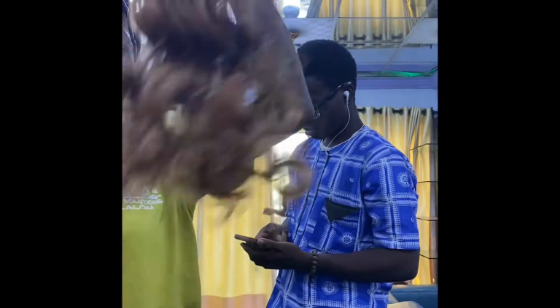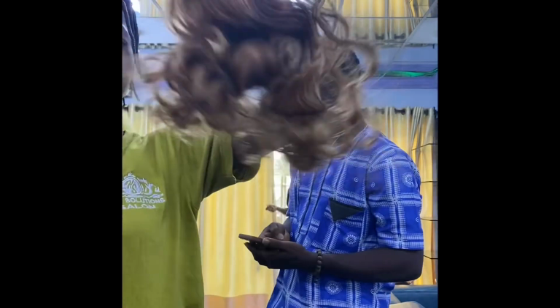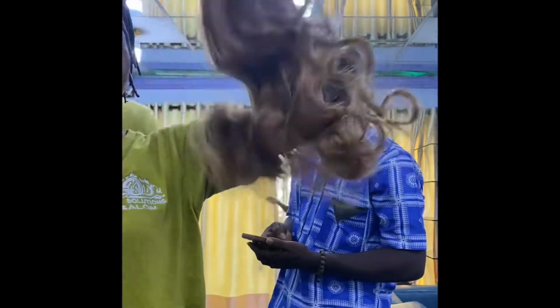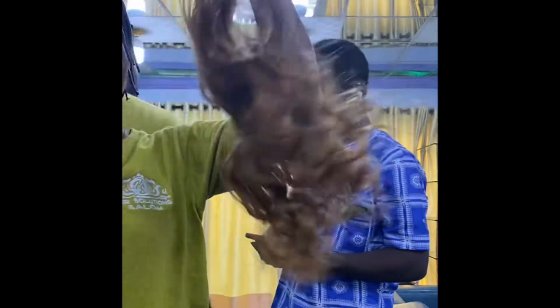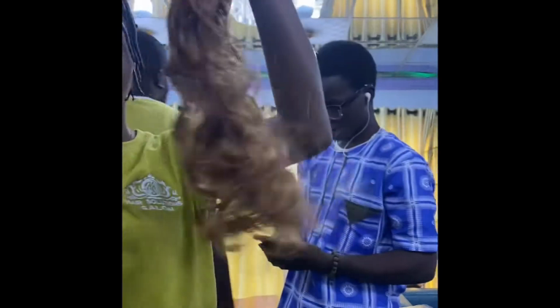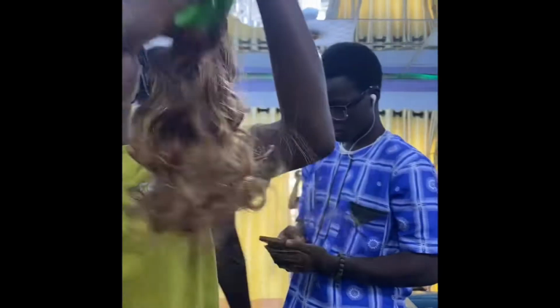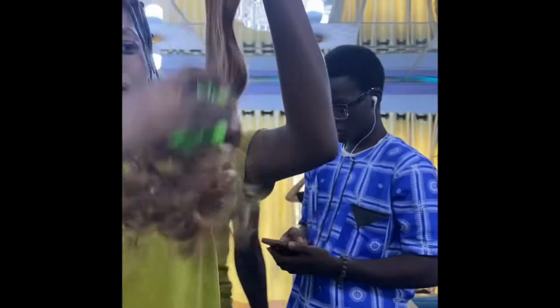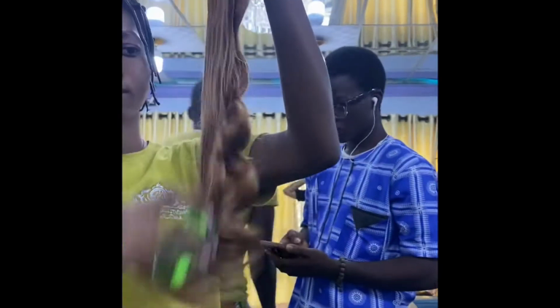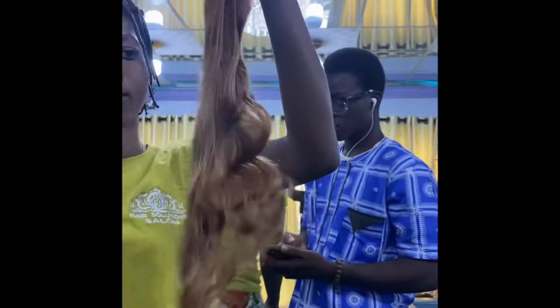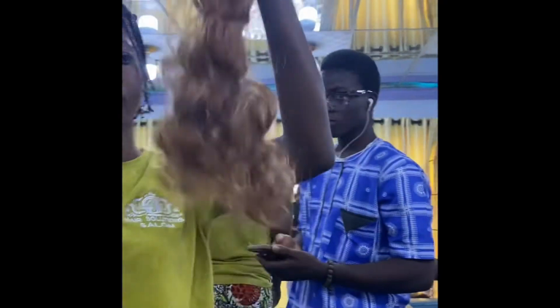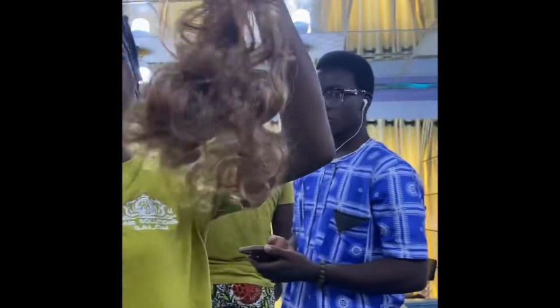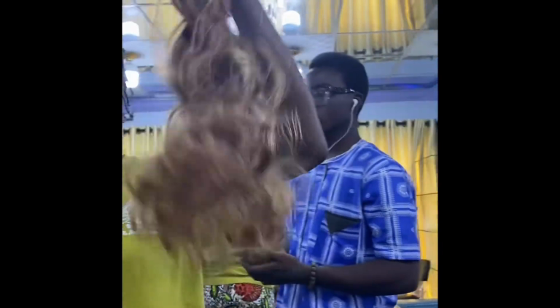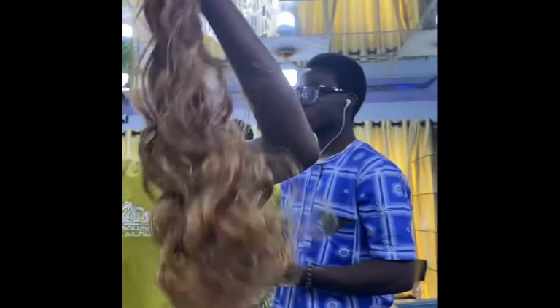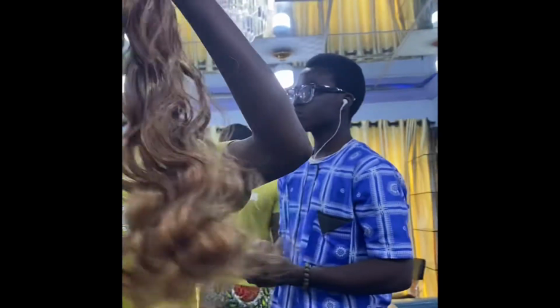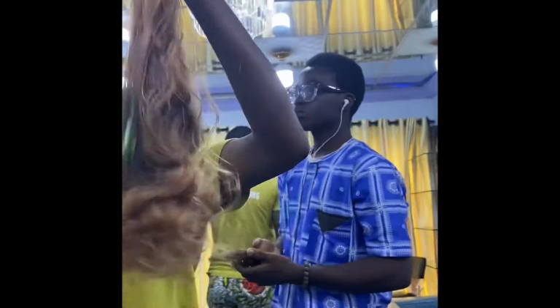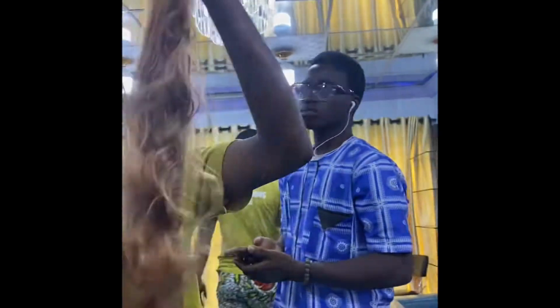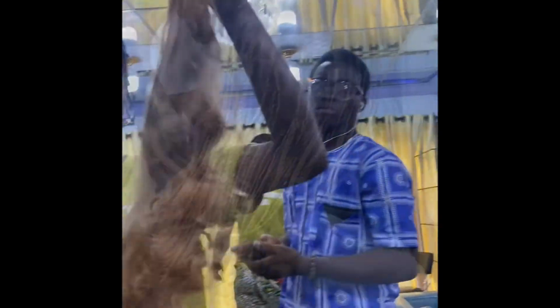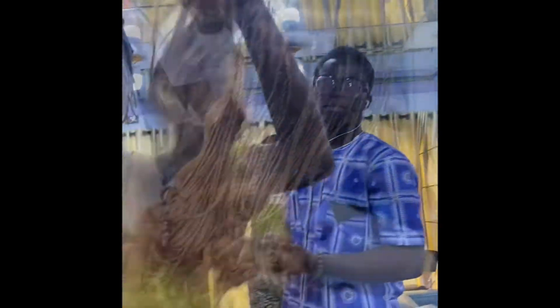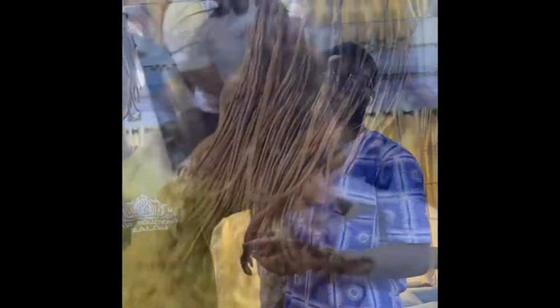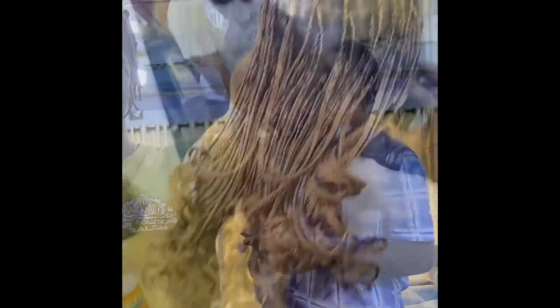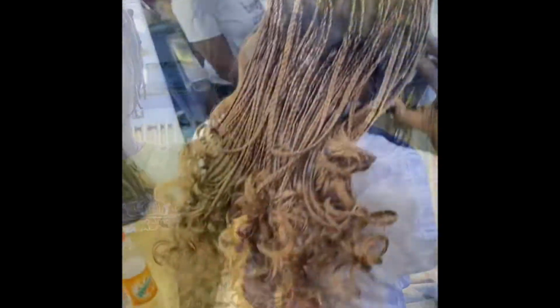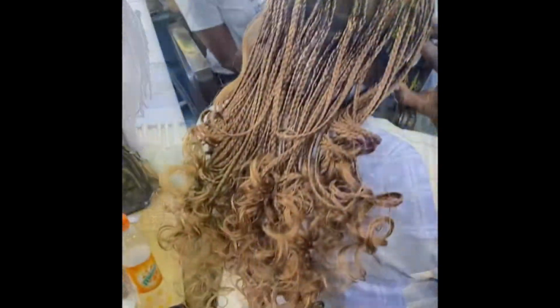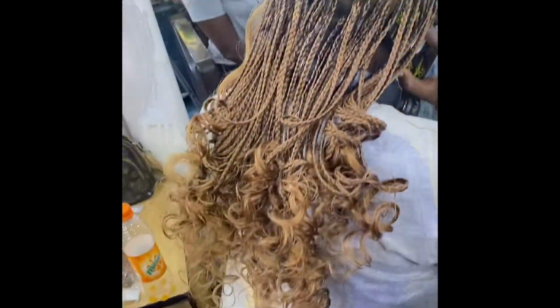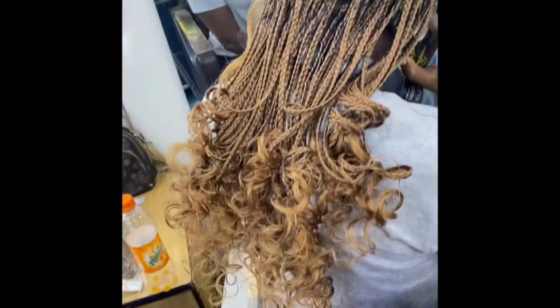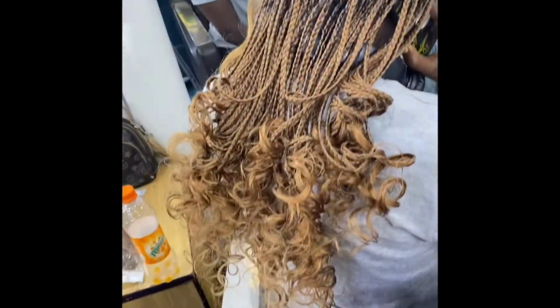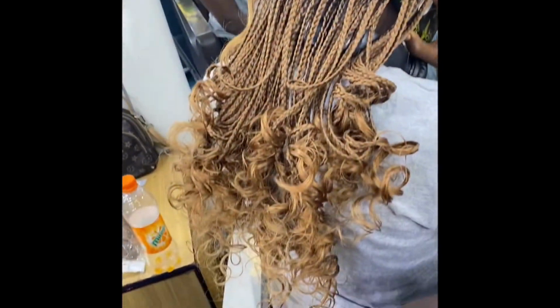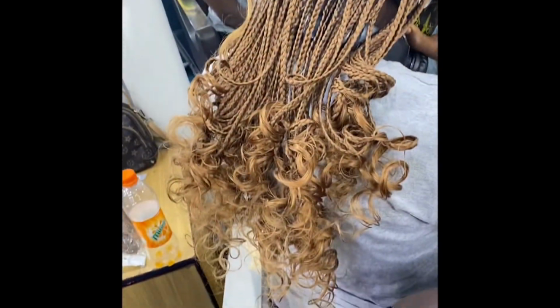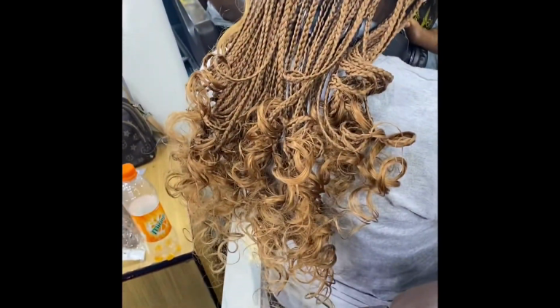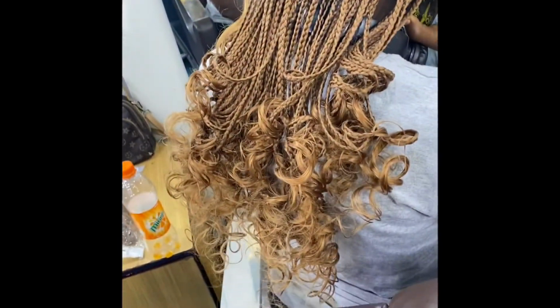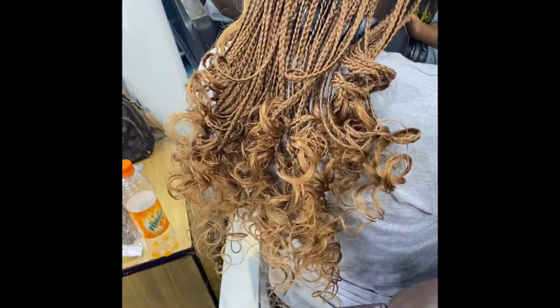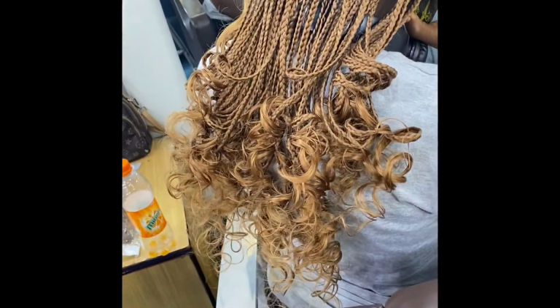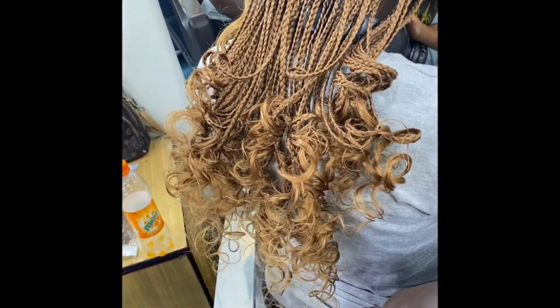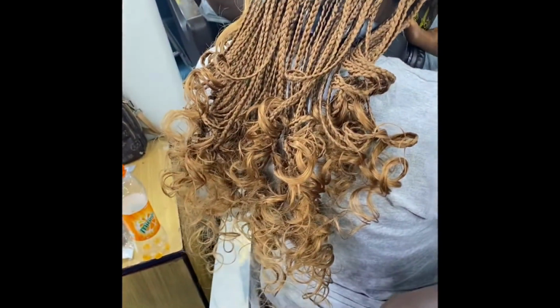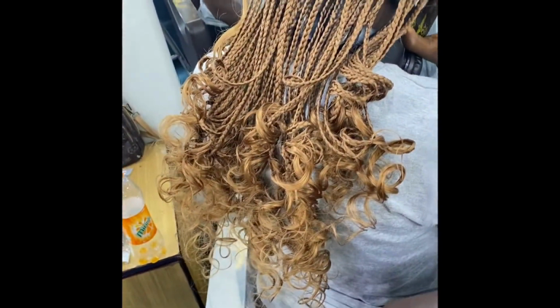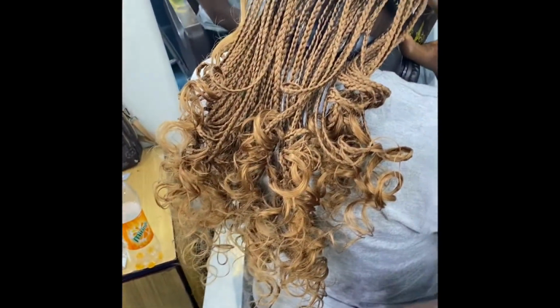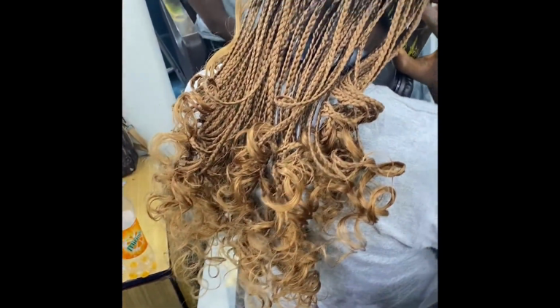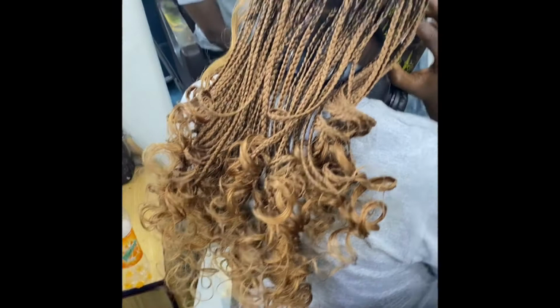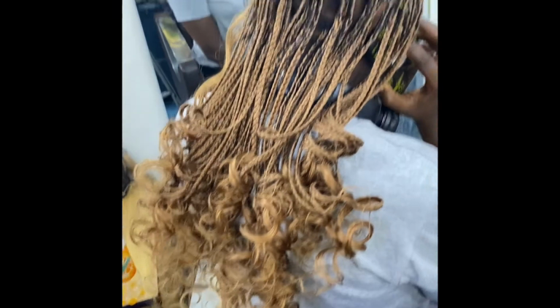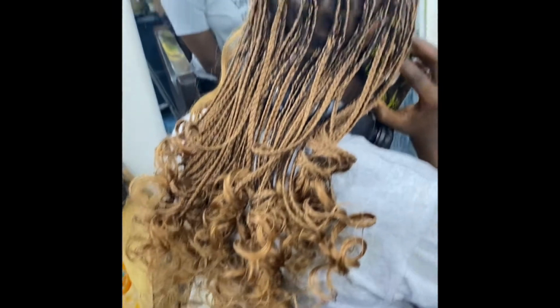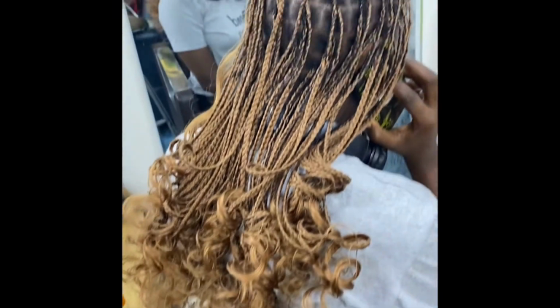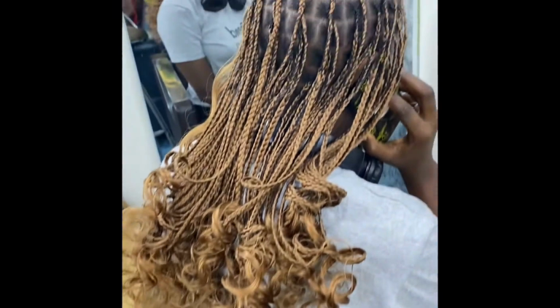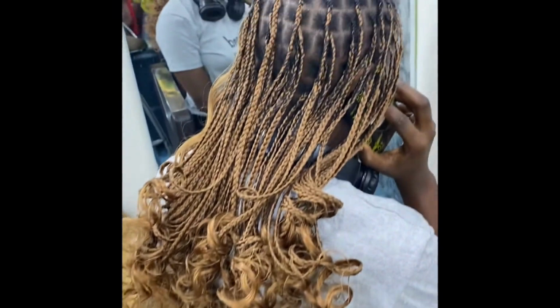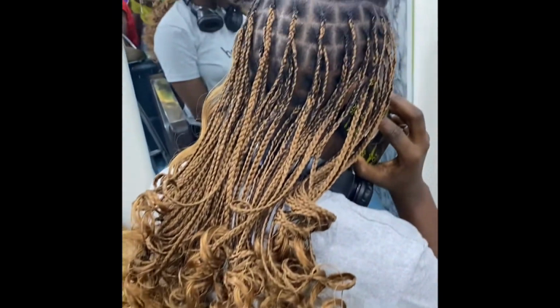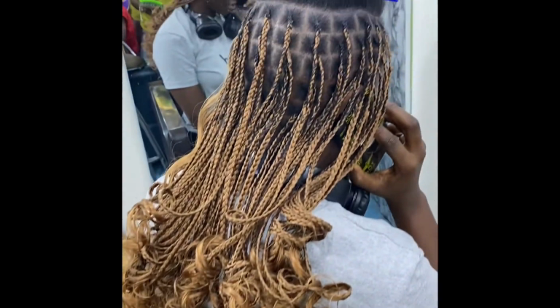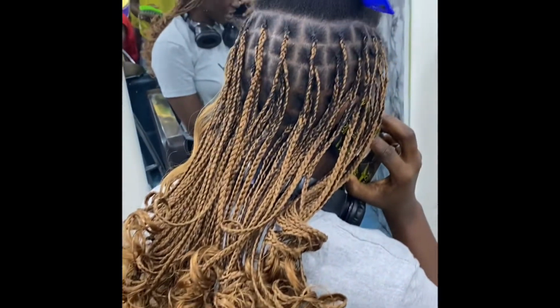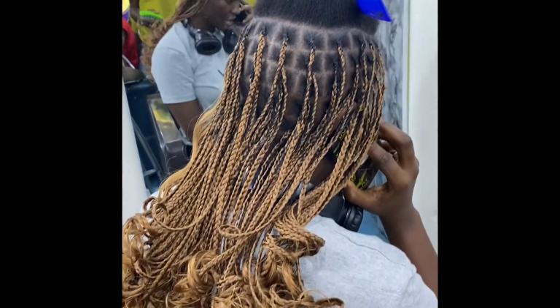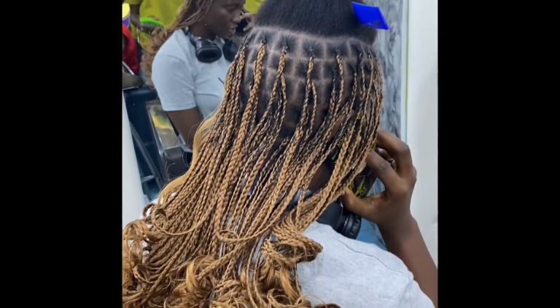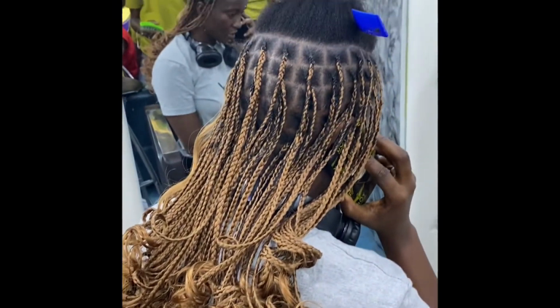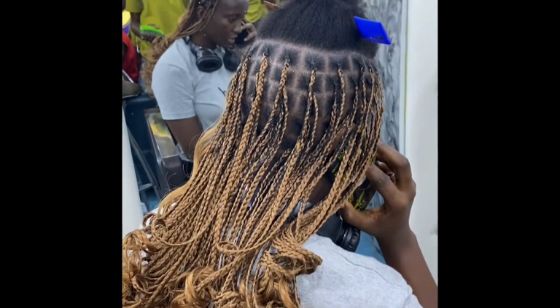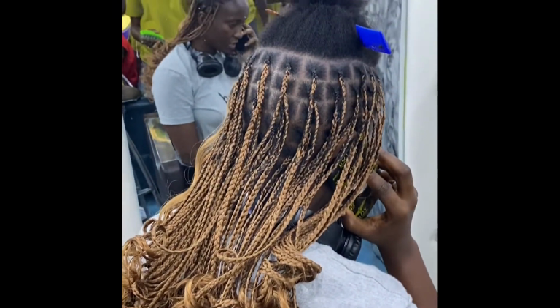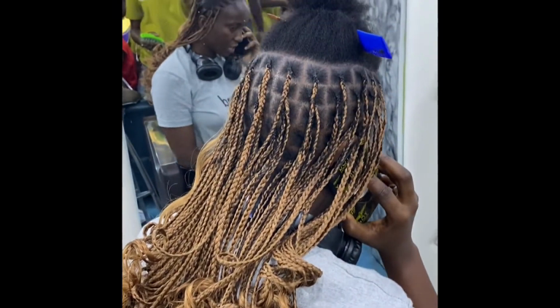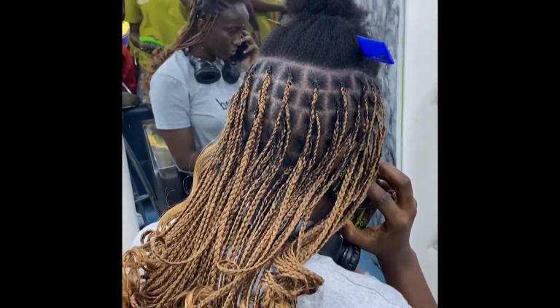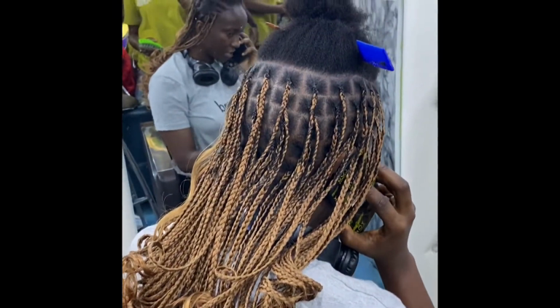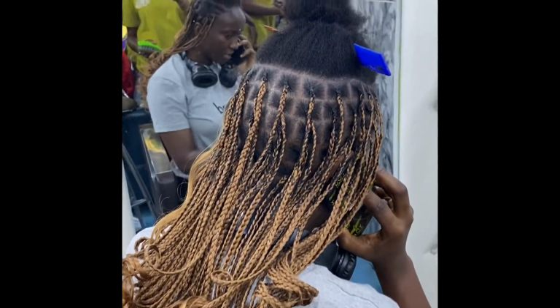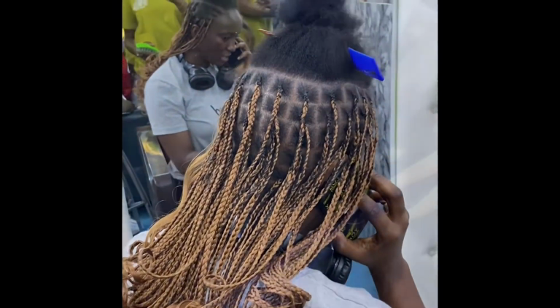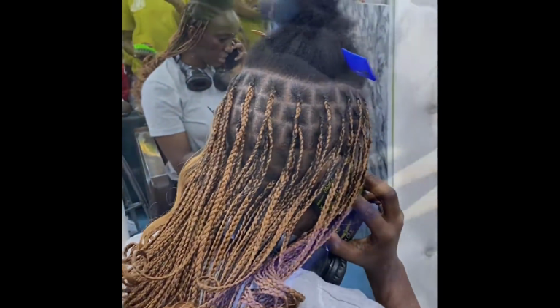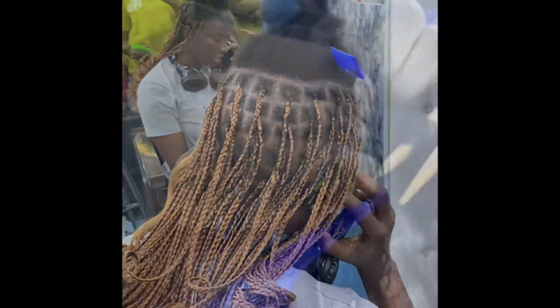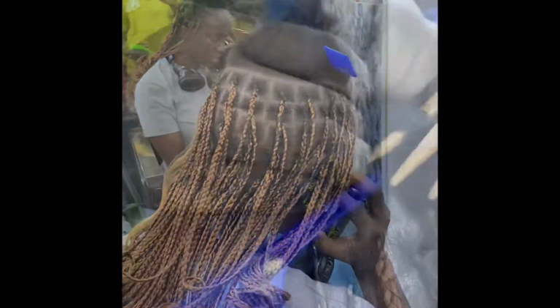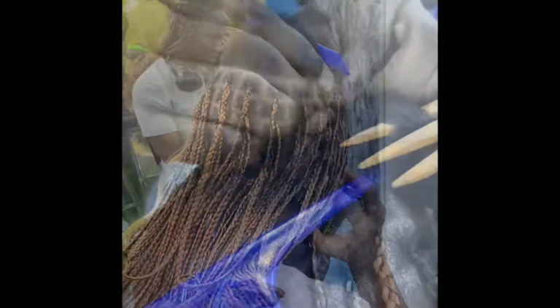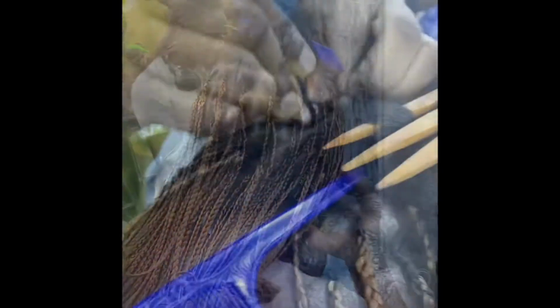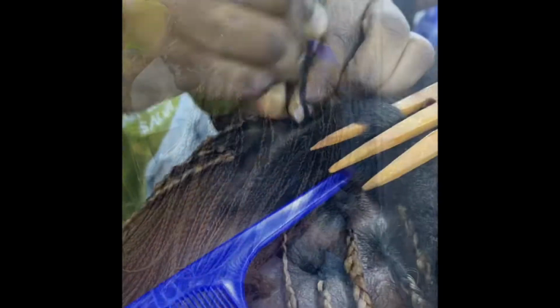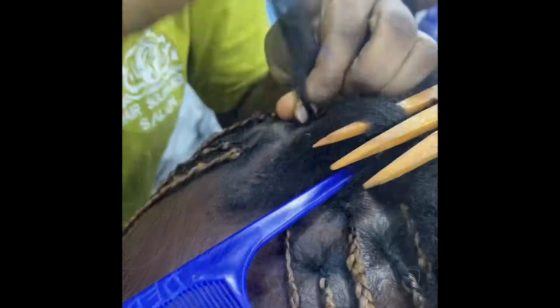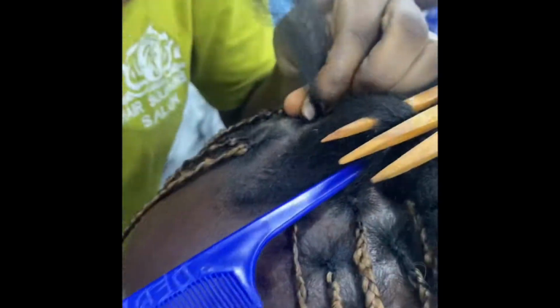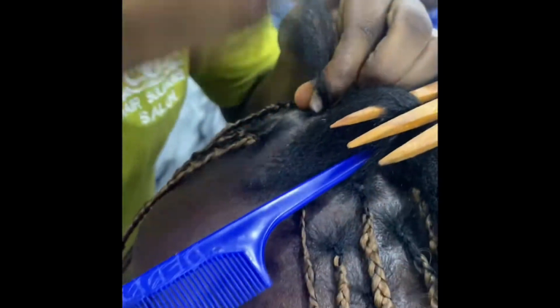Here she is combing through the hair — this was when my hair was almost halfway done.